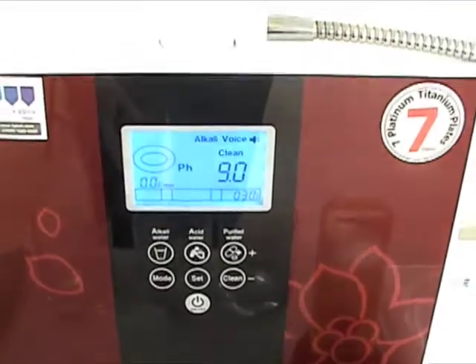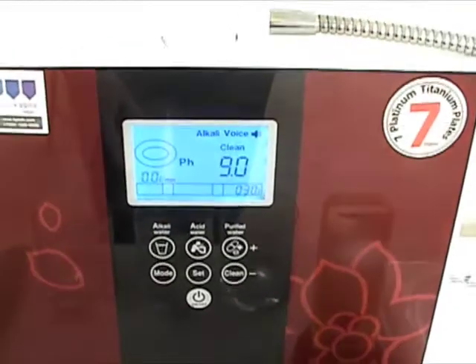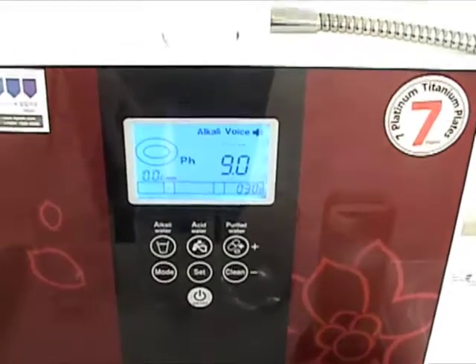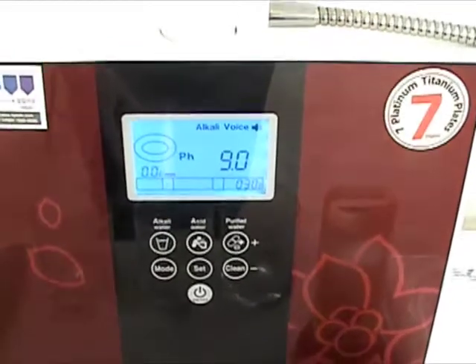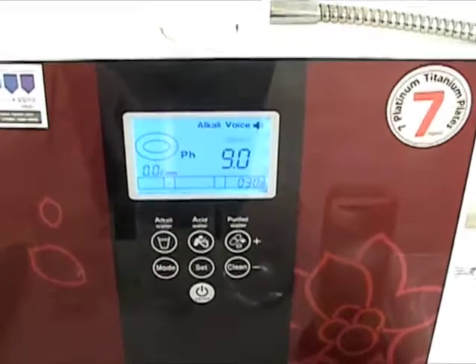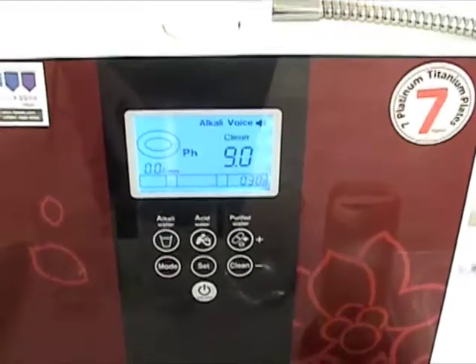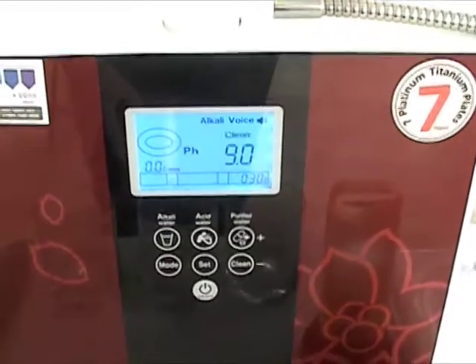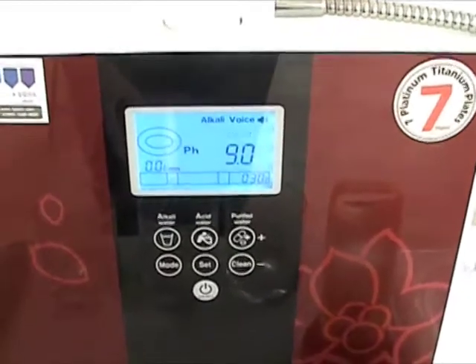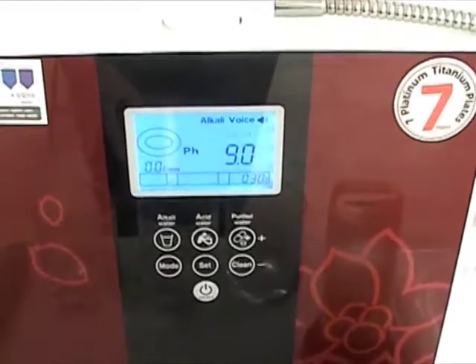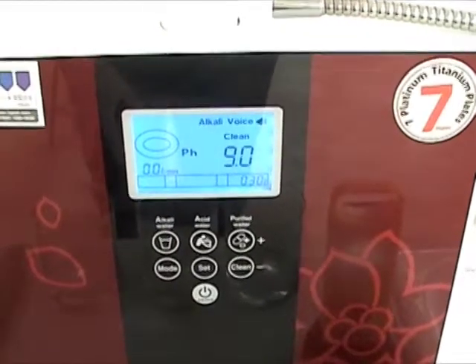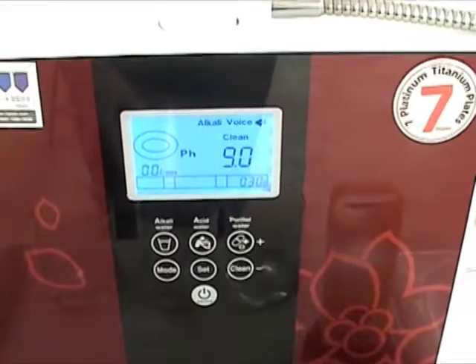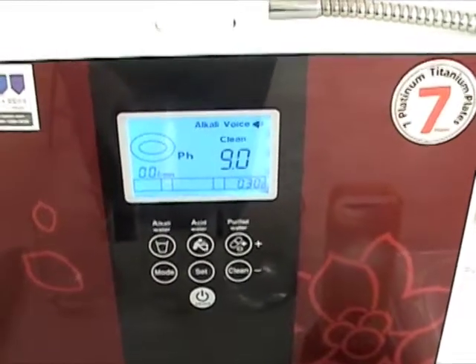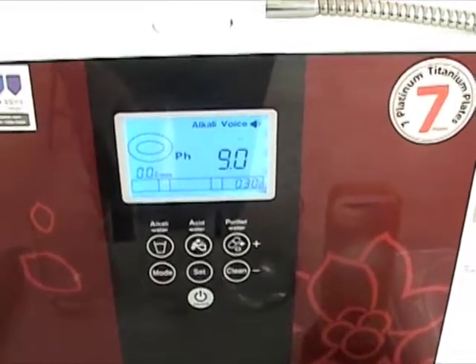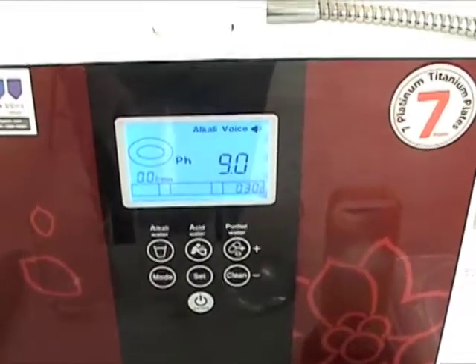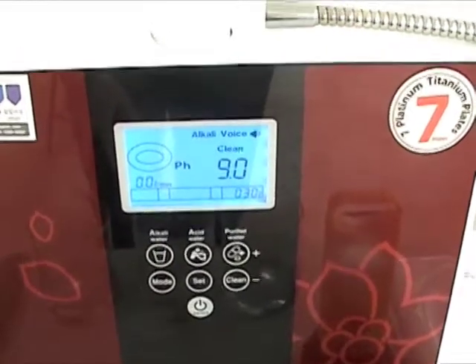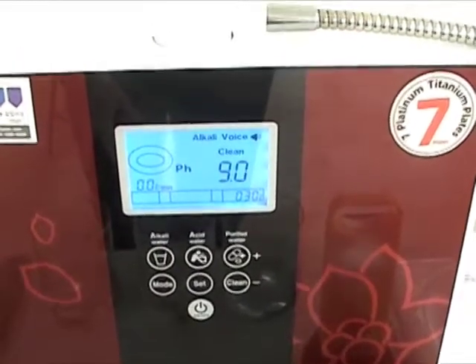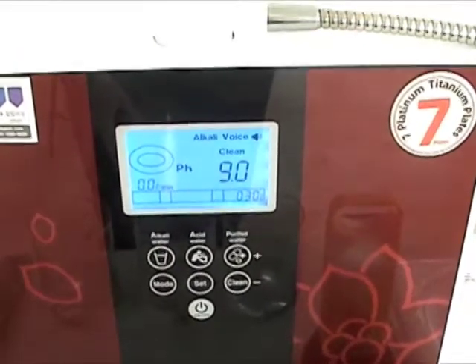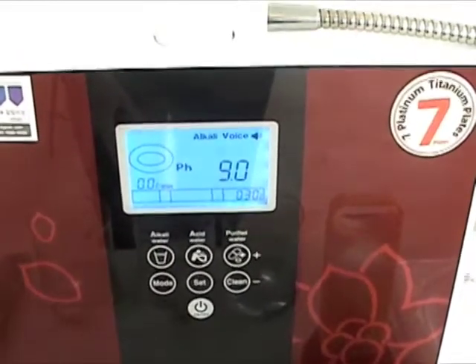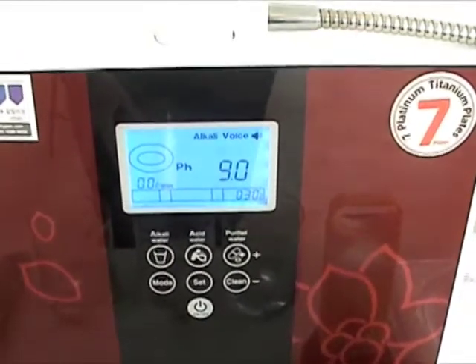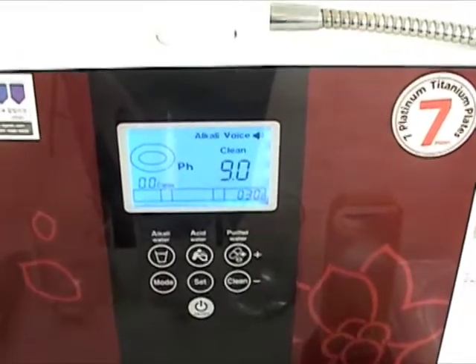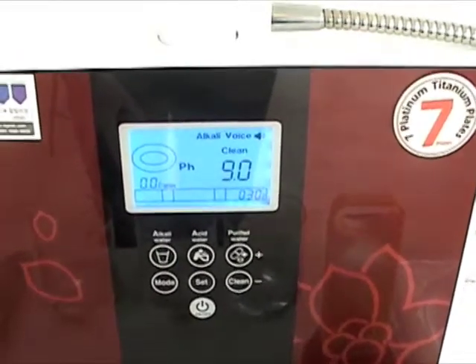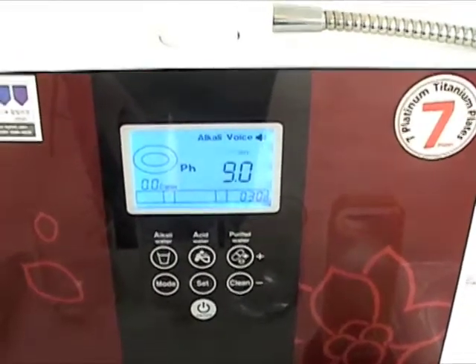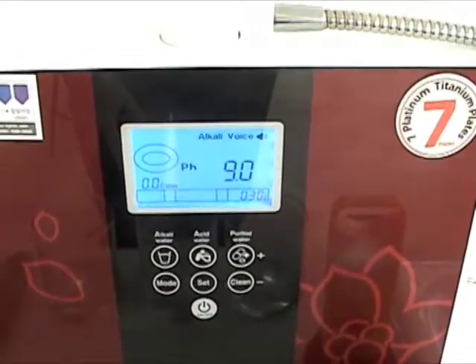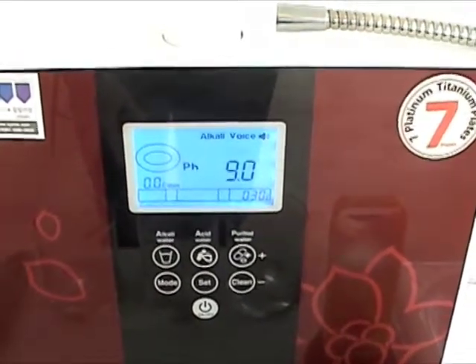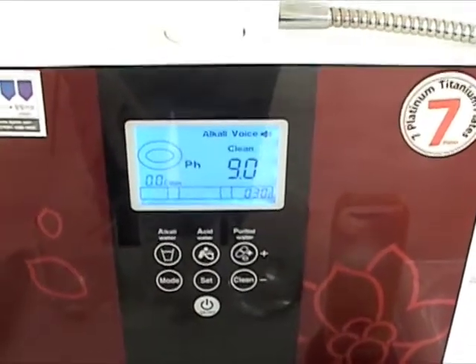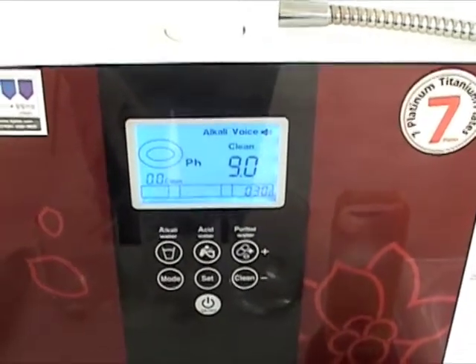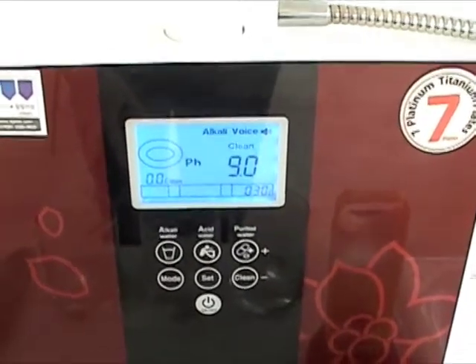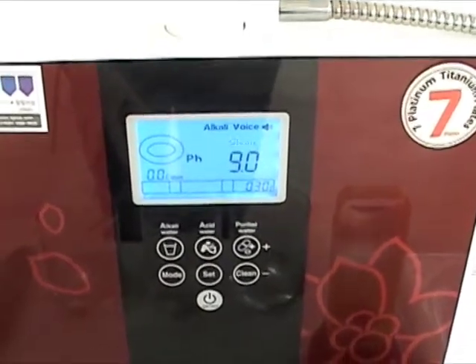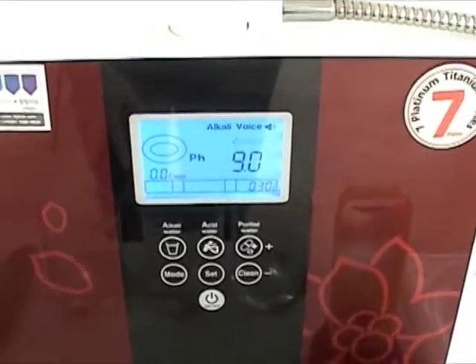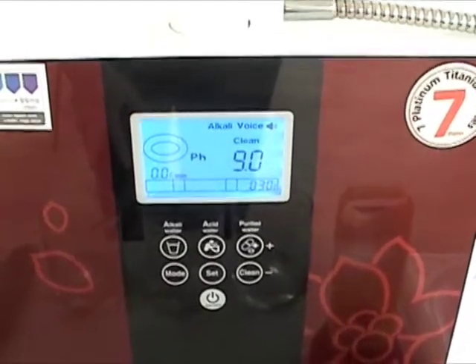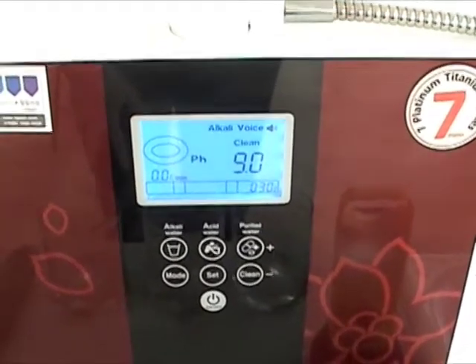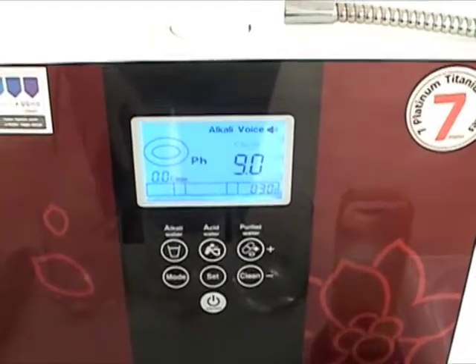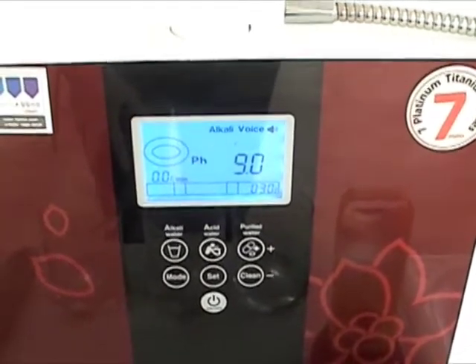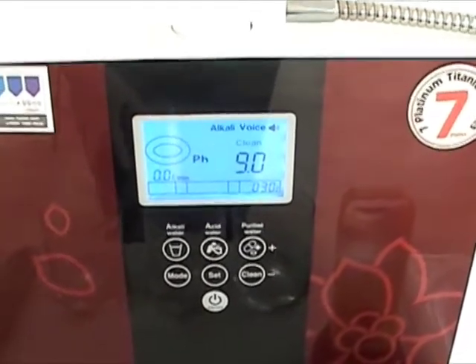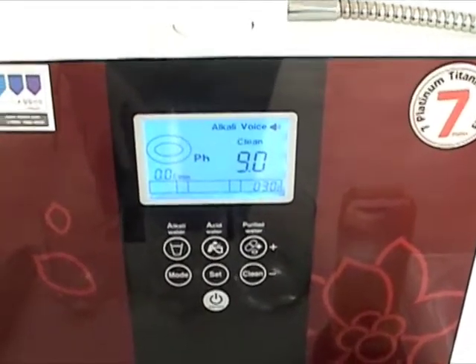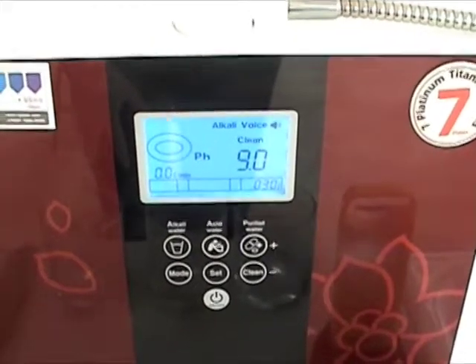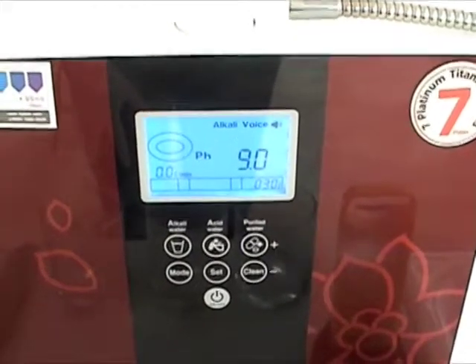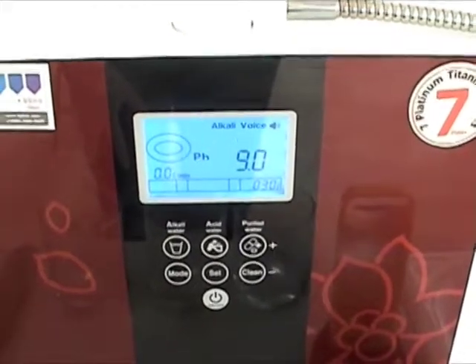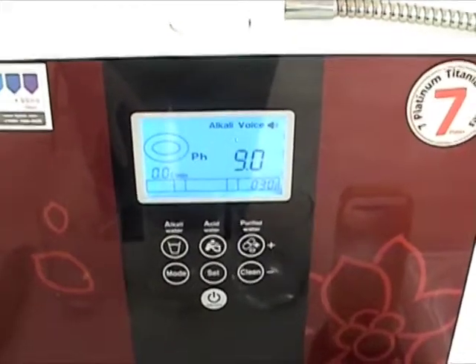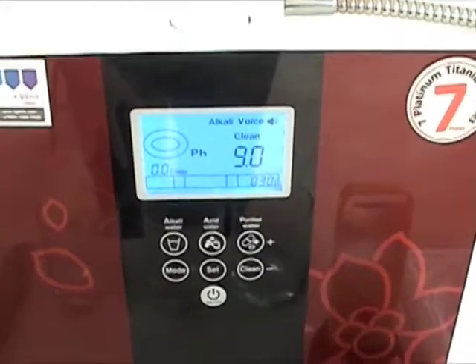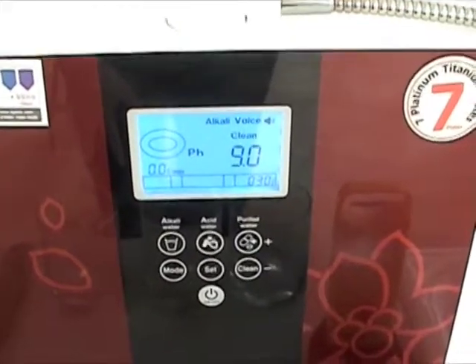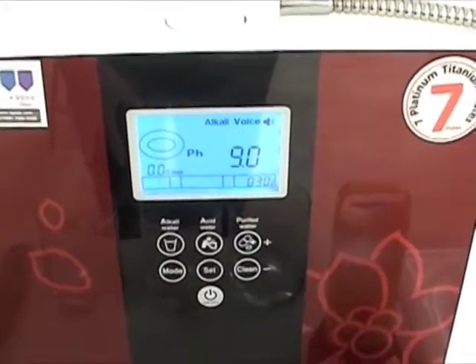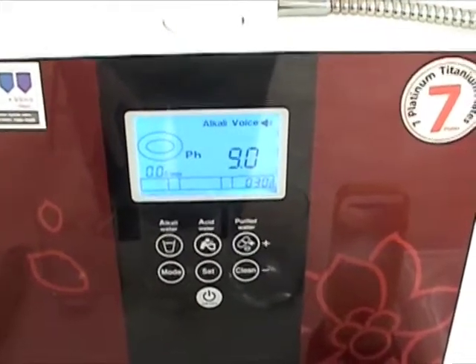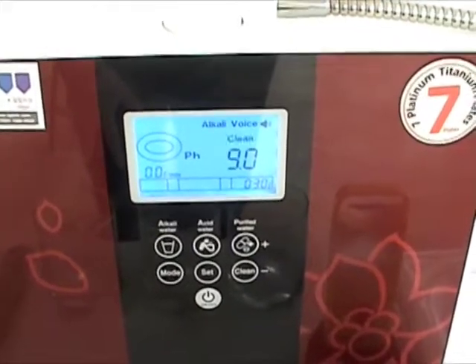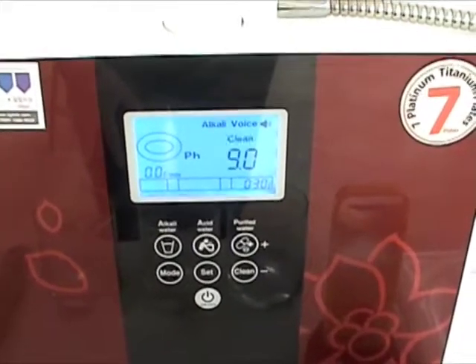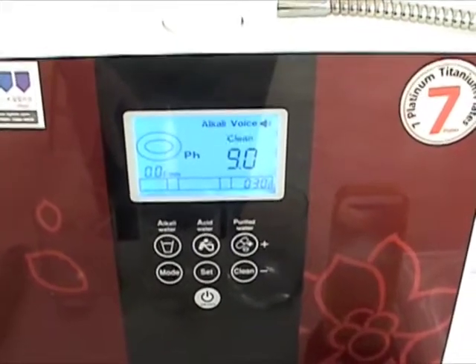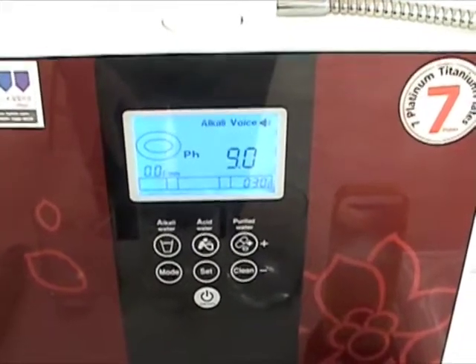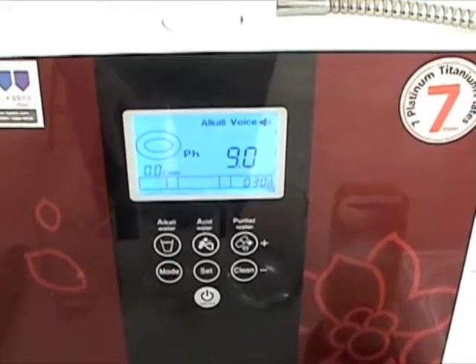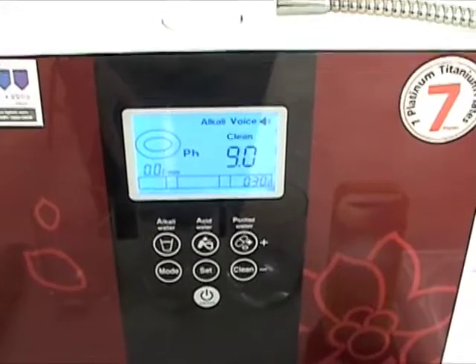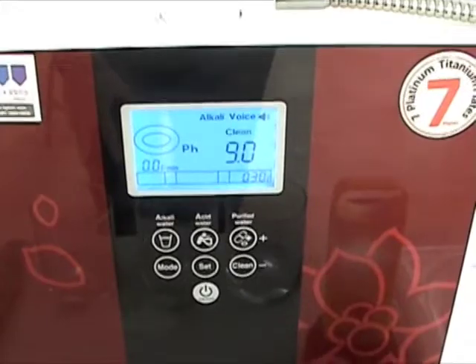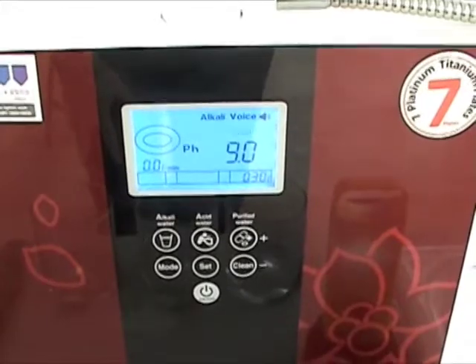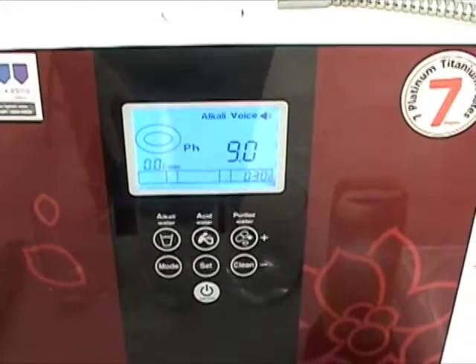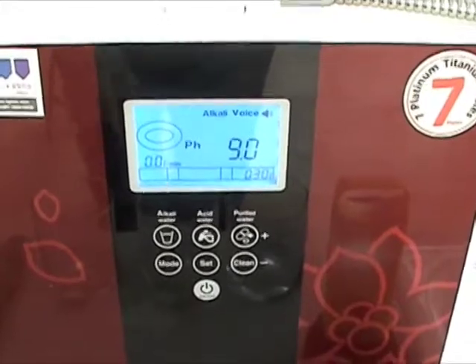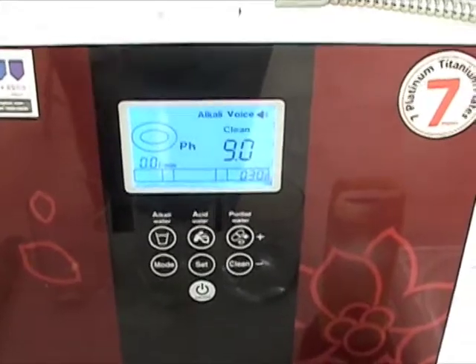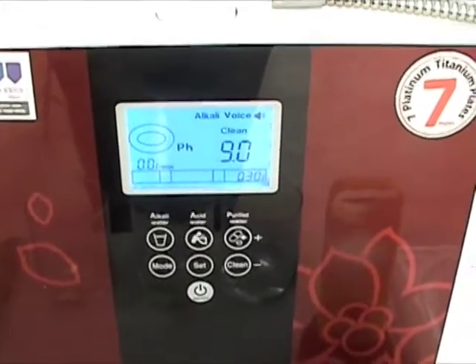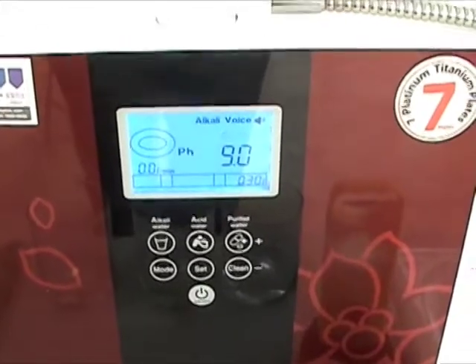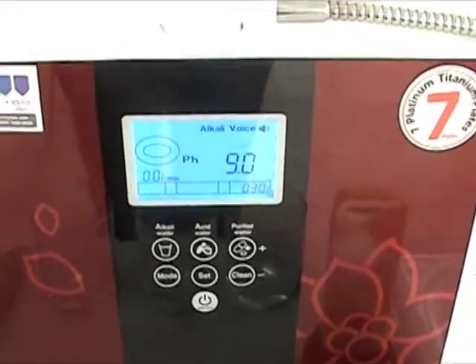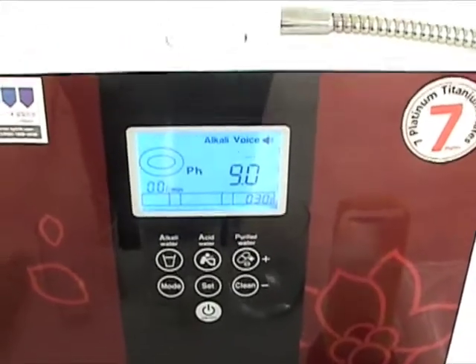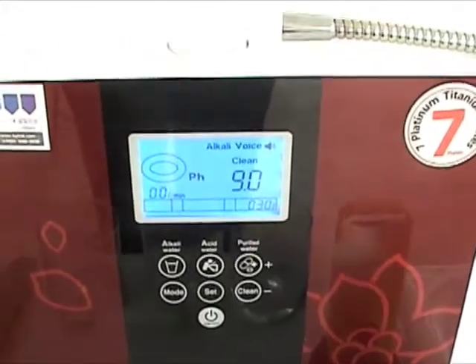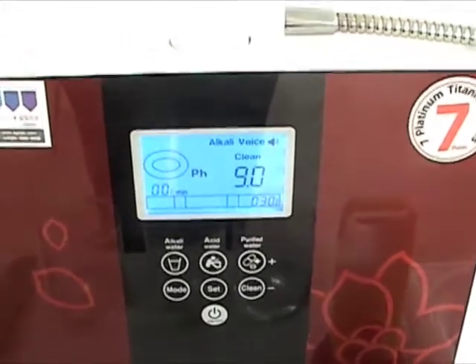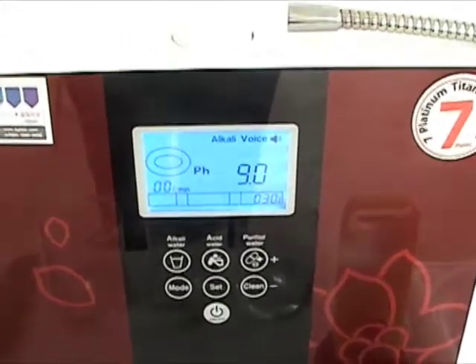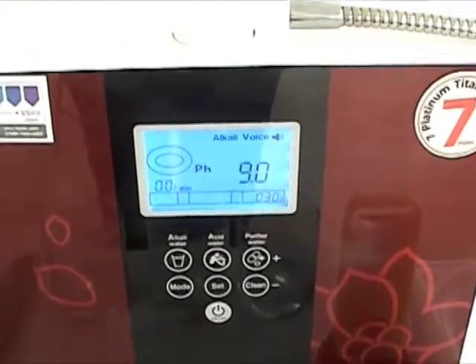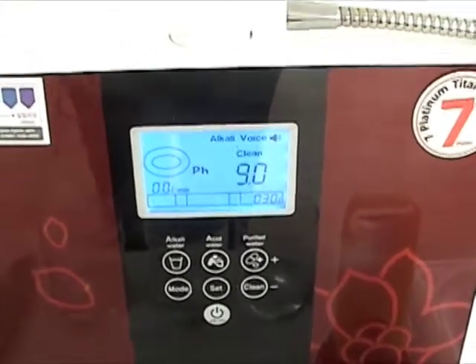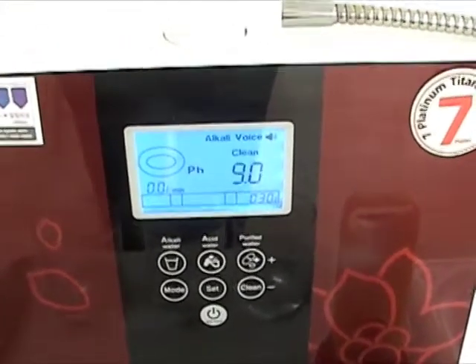The next screen is asking about the cleaning cycle. We don't want to change the announcements on the cleaning cycle — they're working just fine.